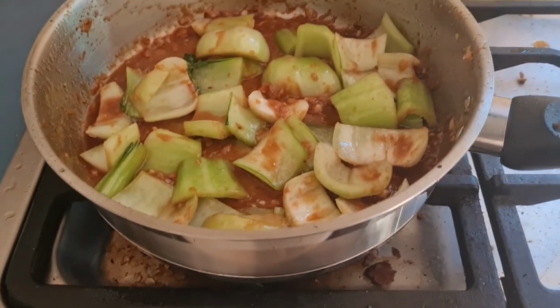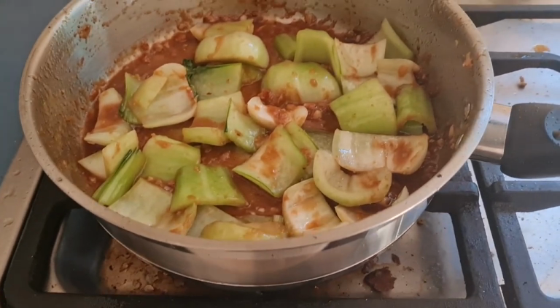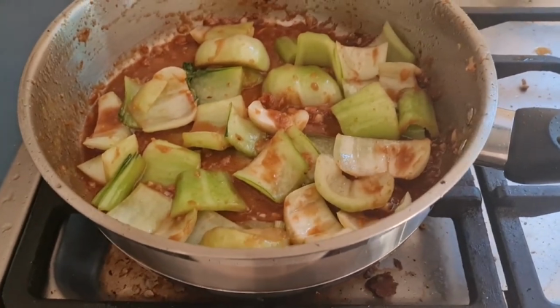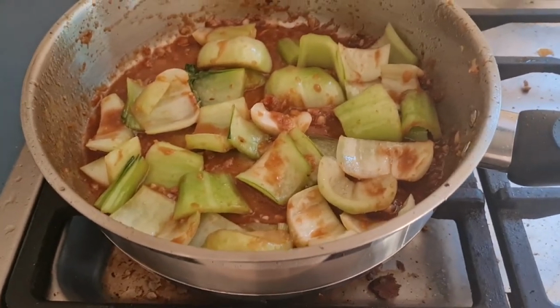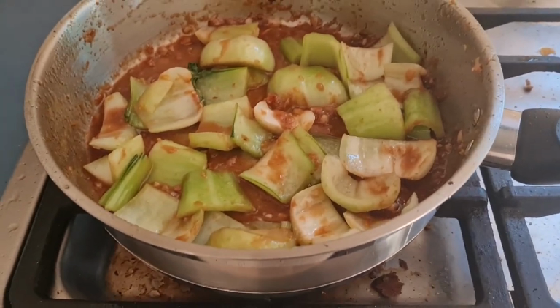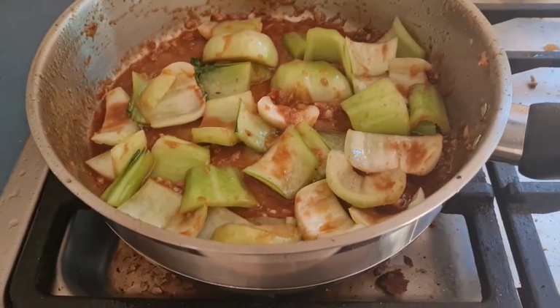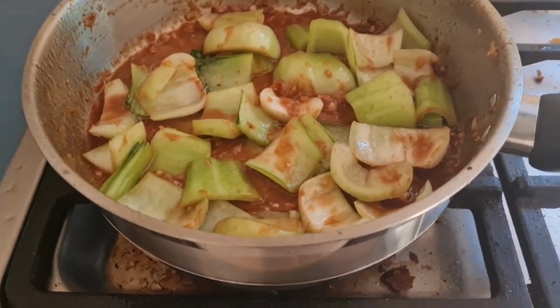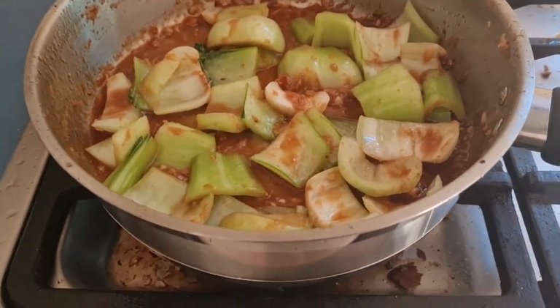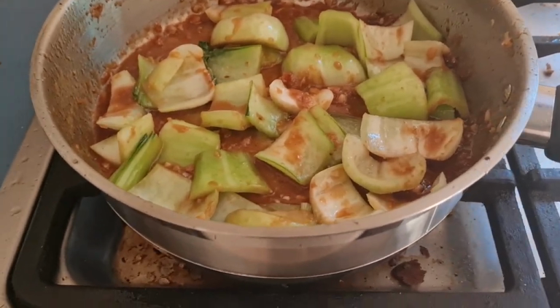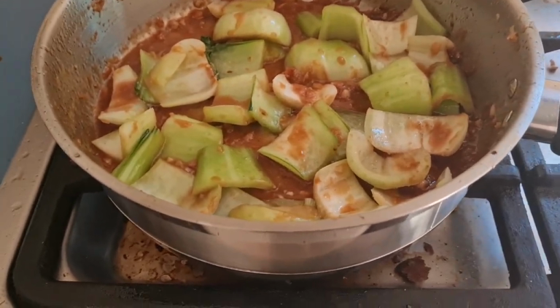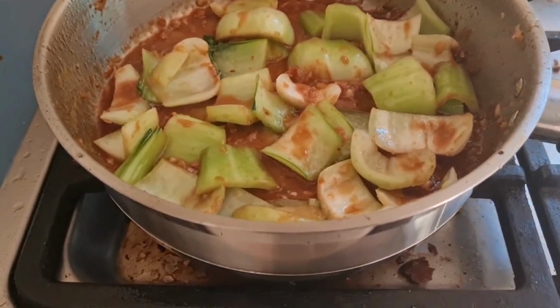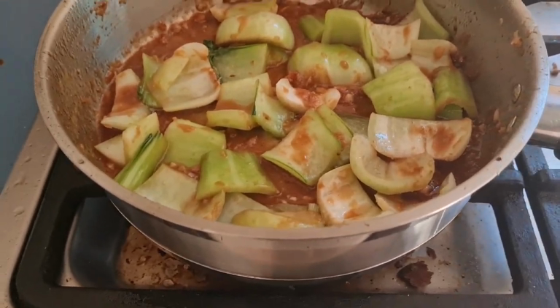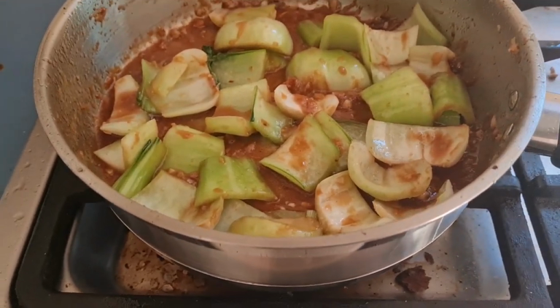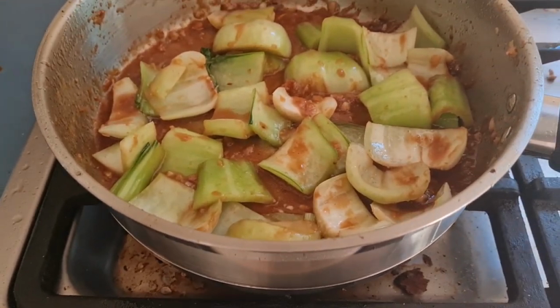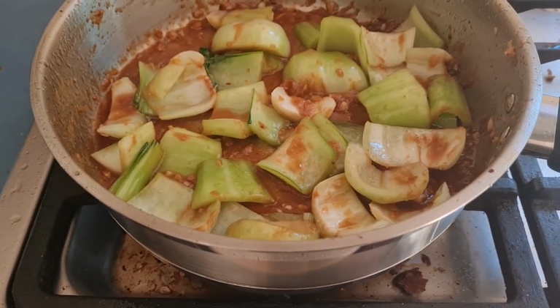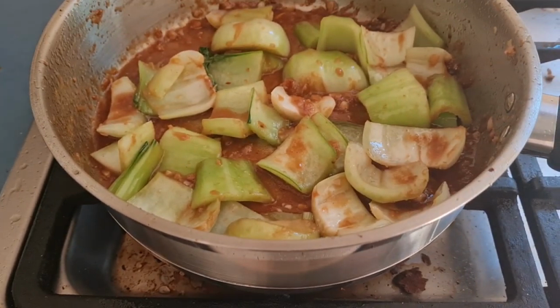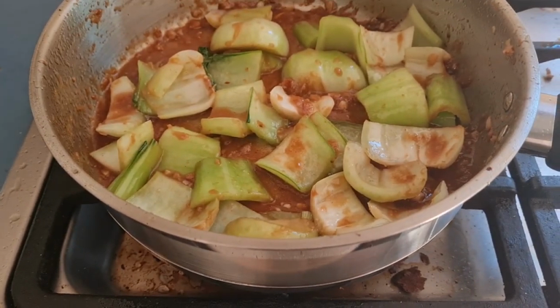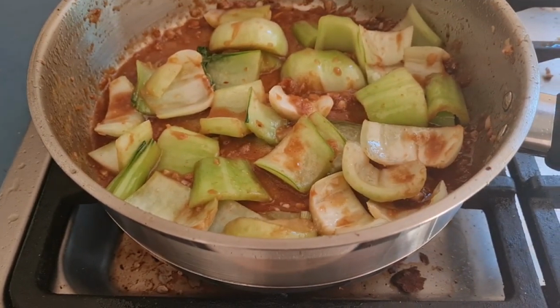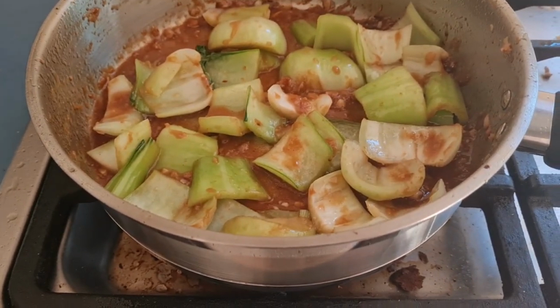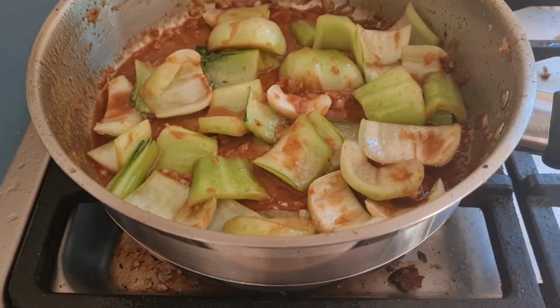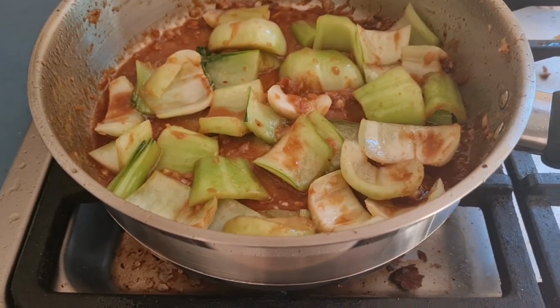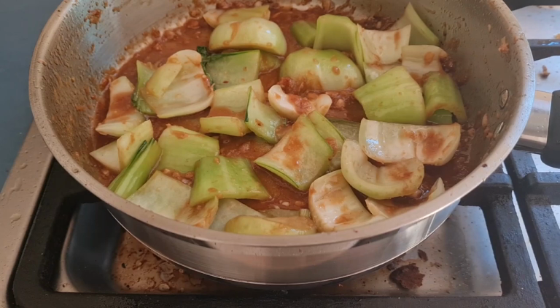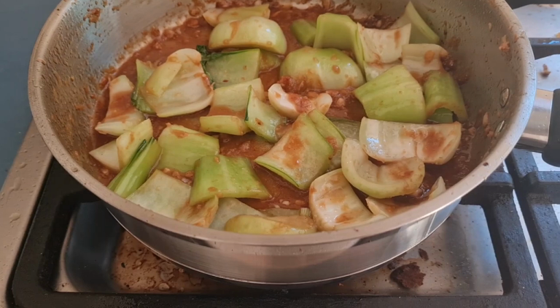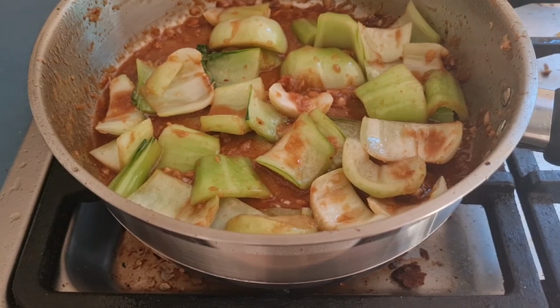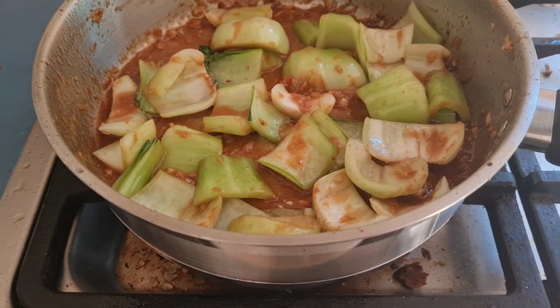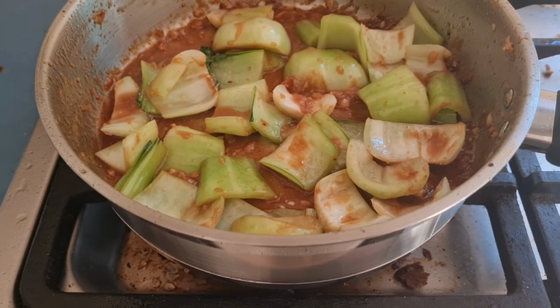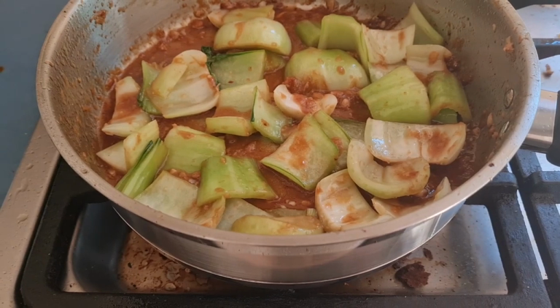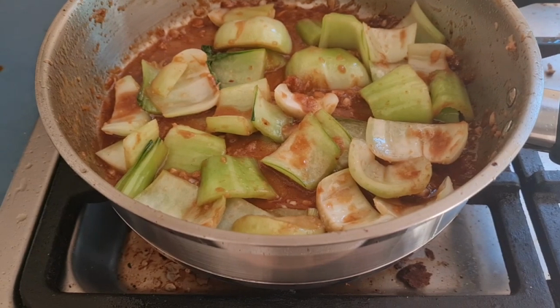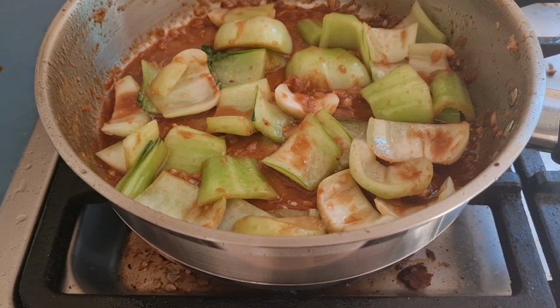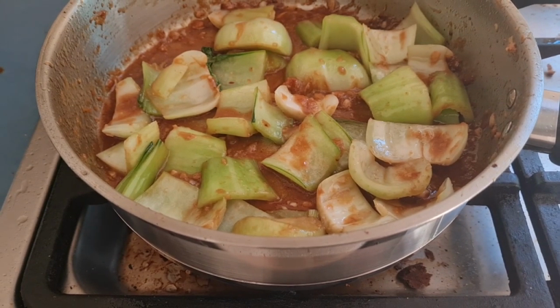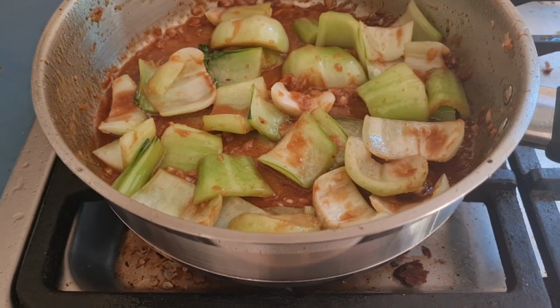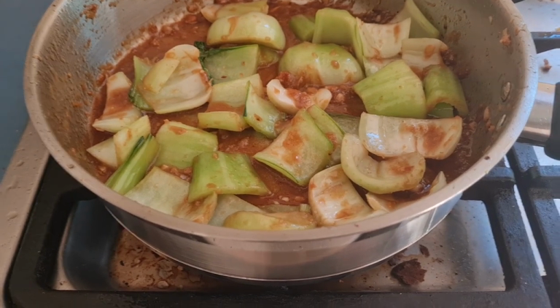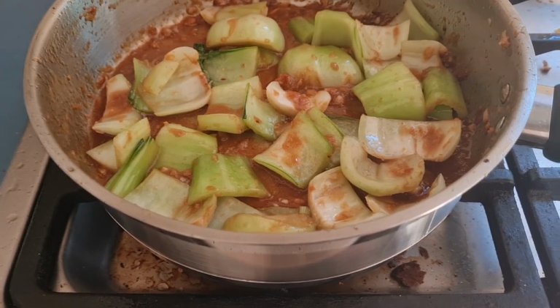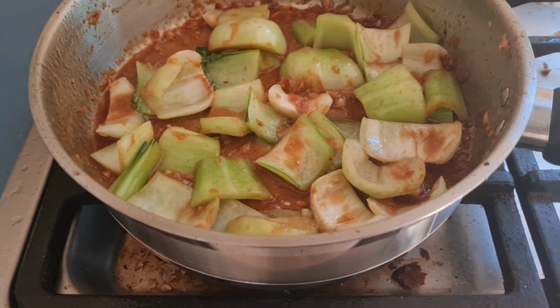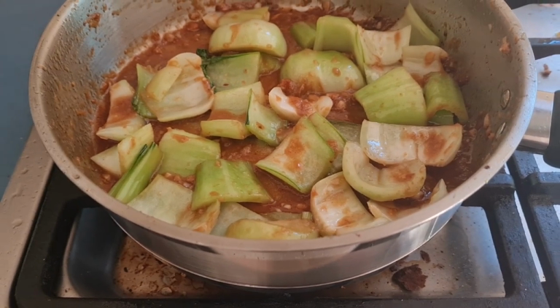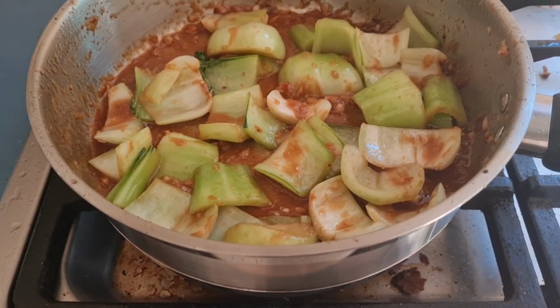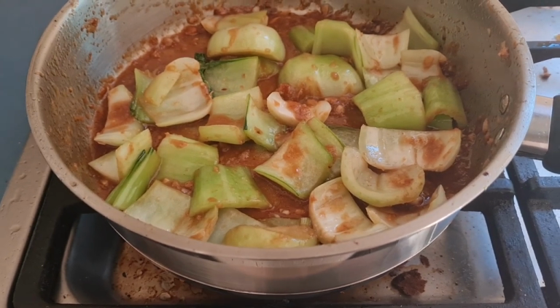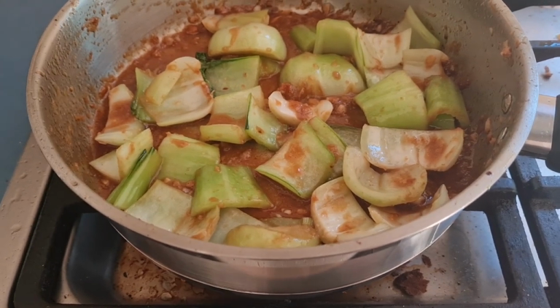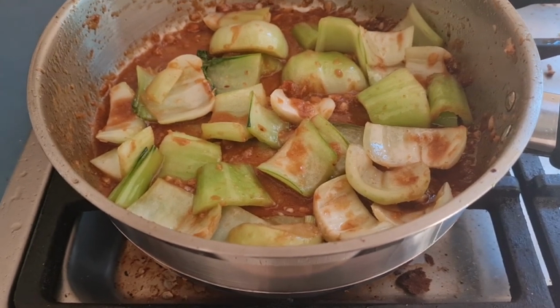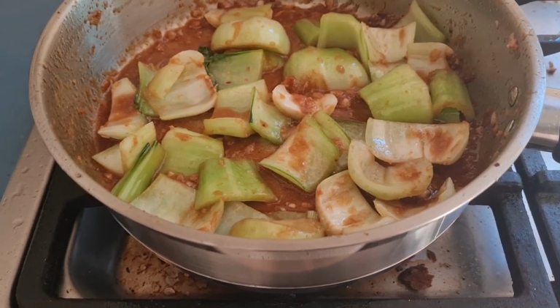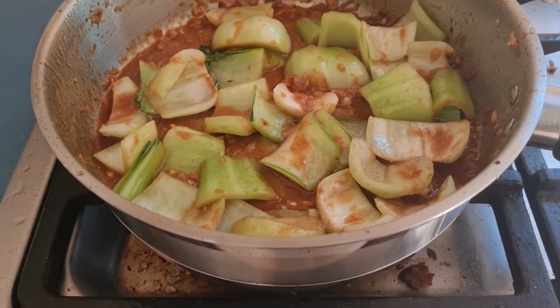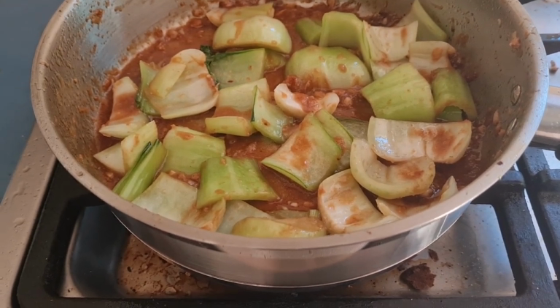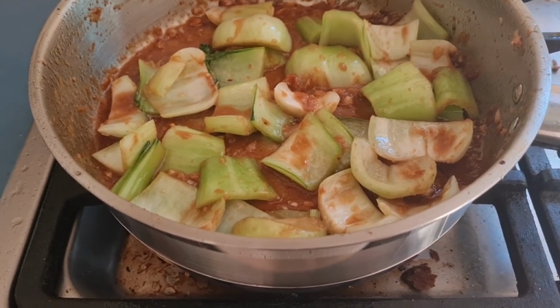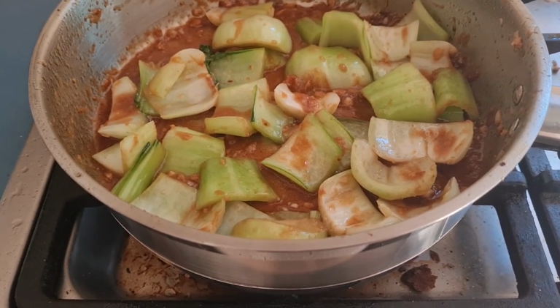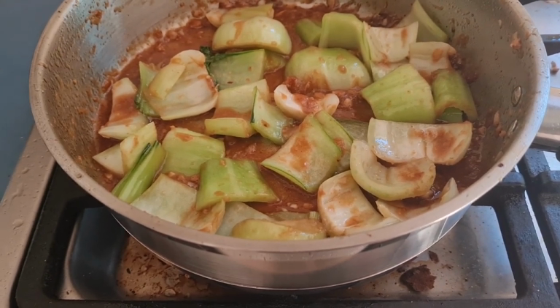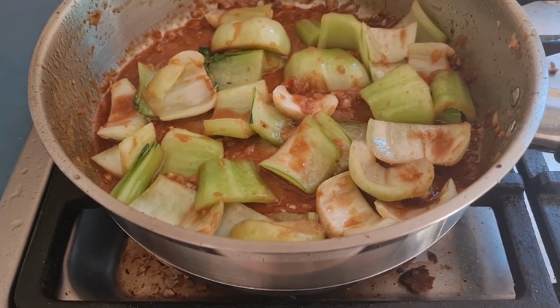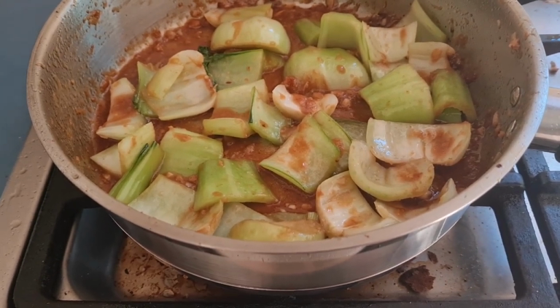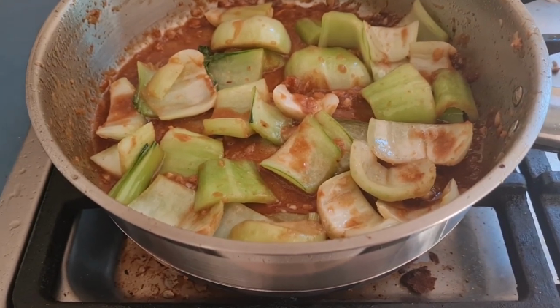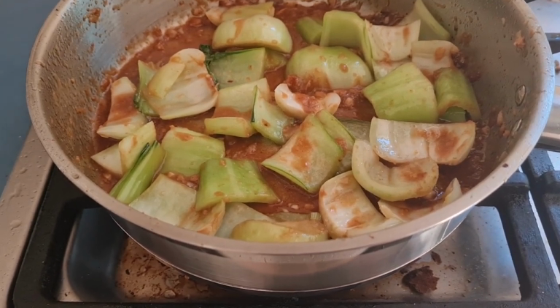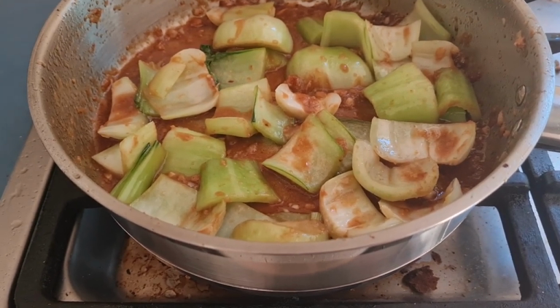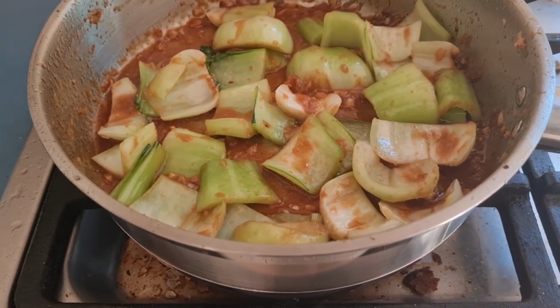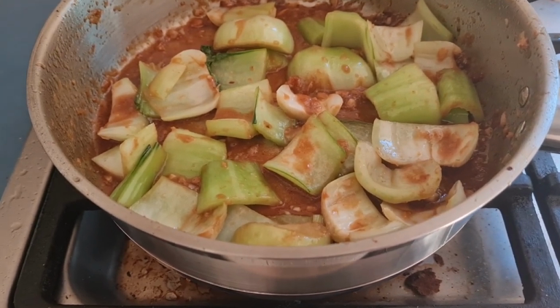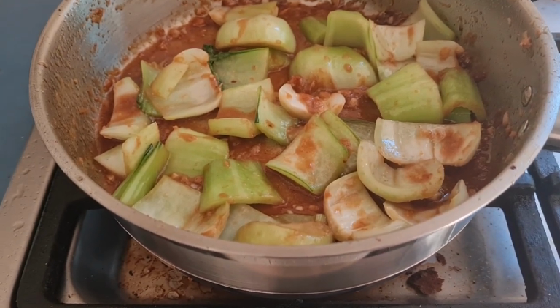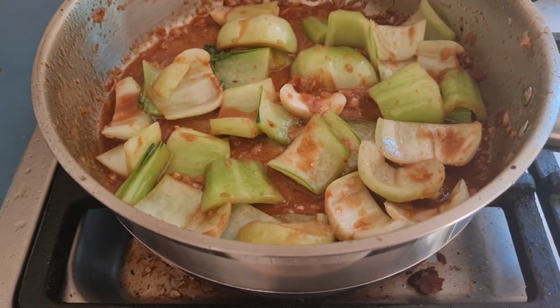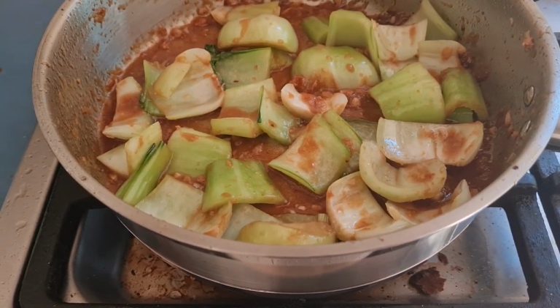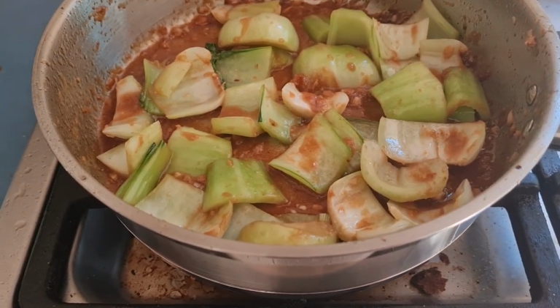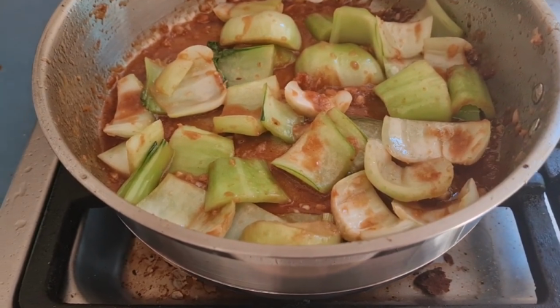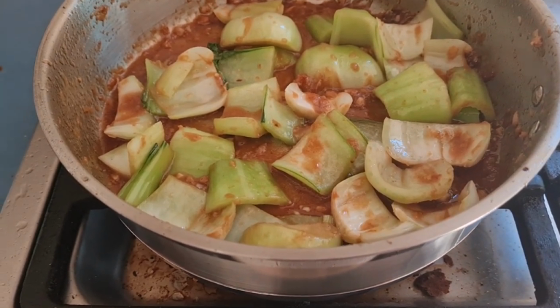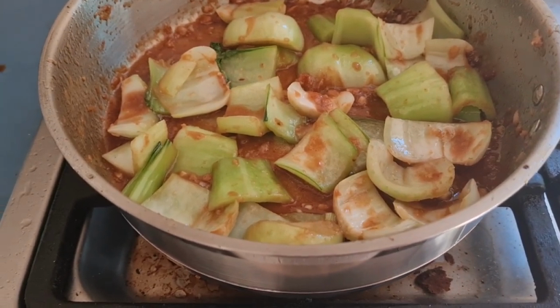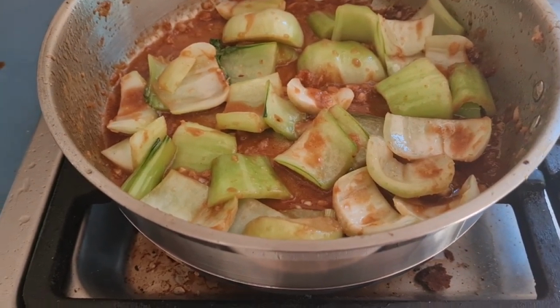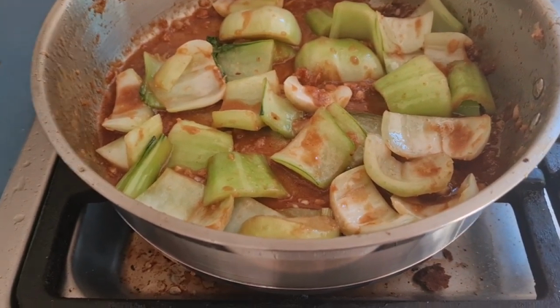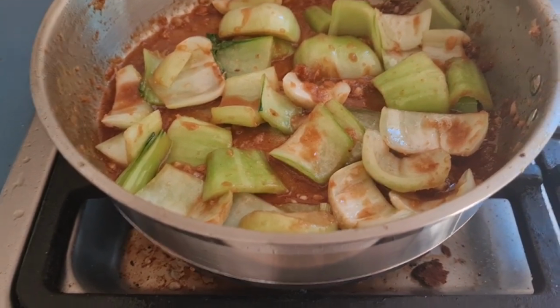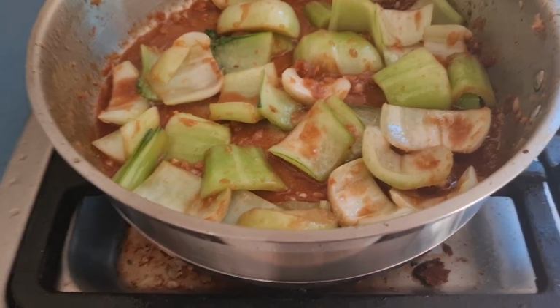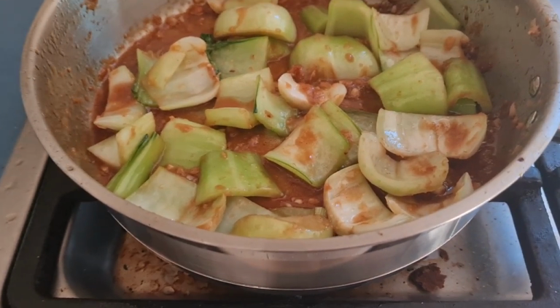I'm going to cook the stem first — we're going to cook the stems and leaves separately.